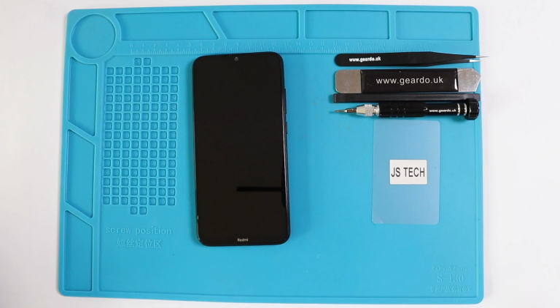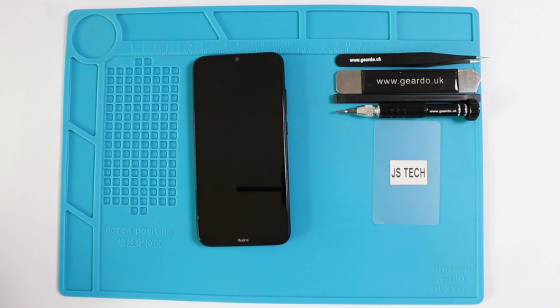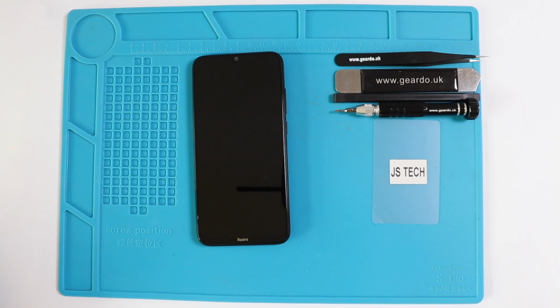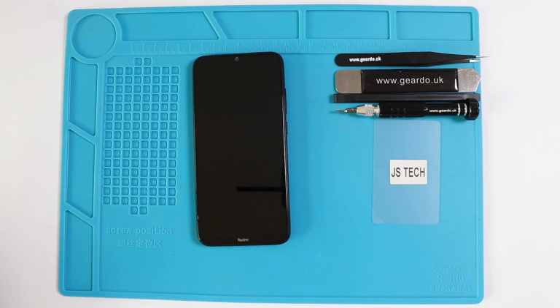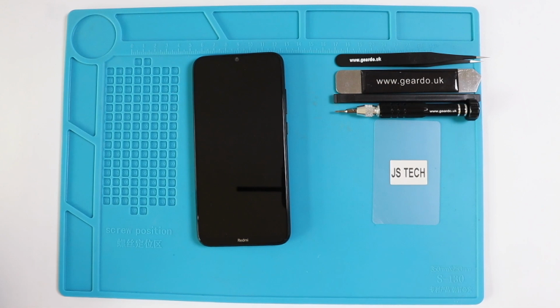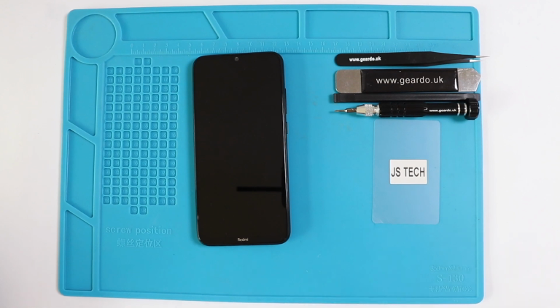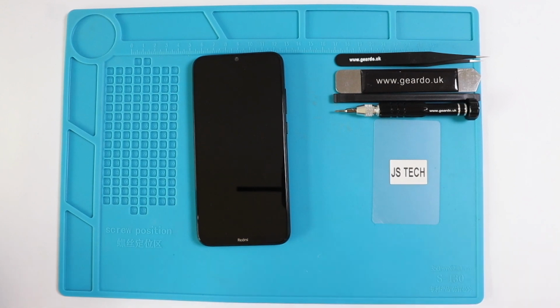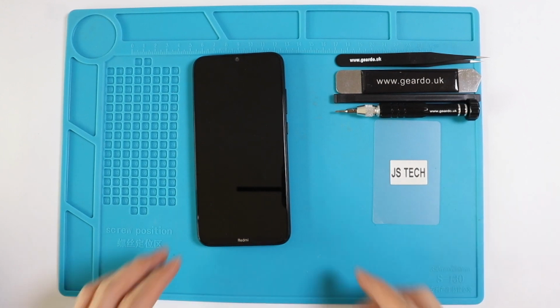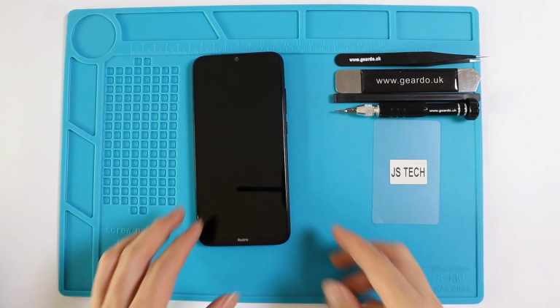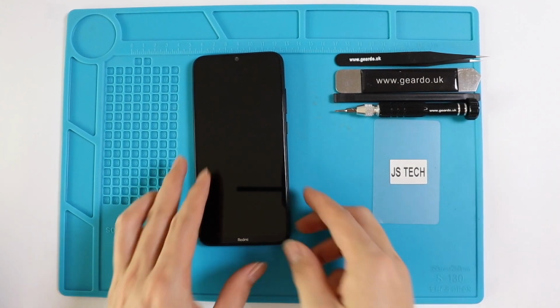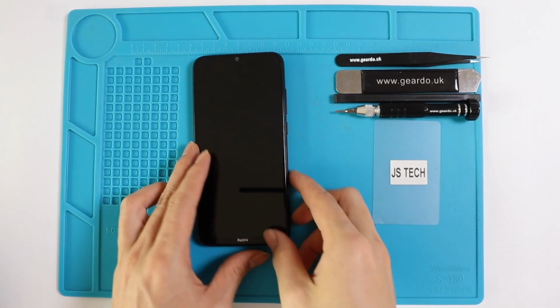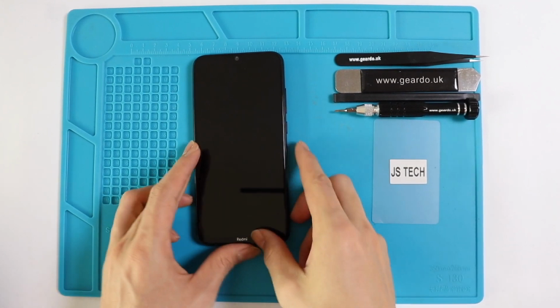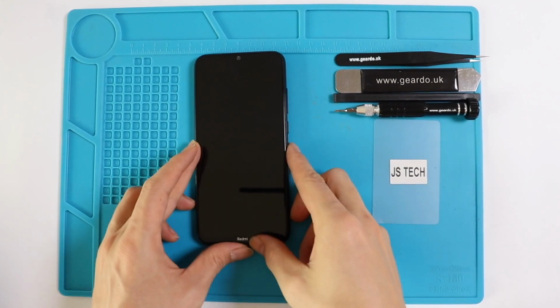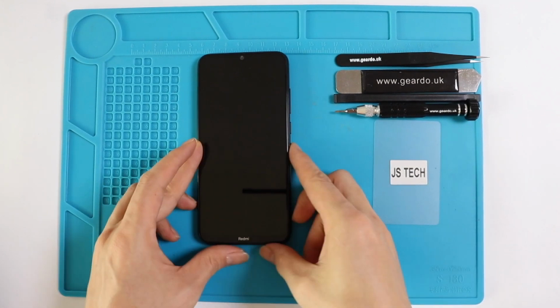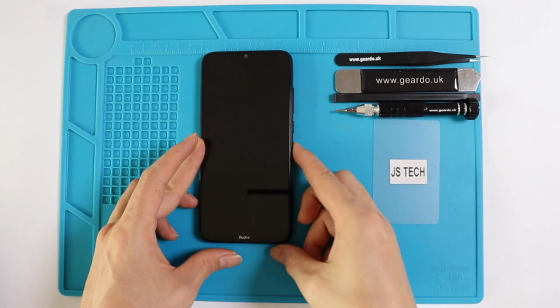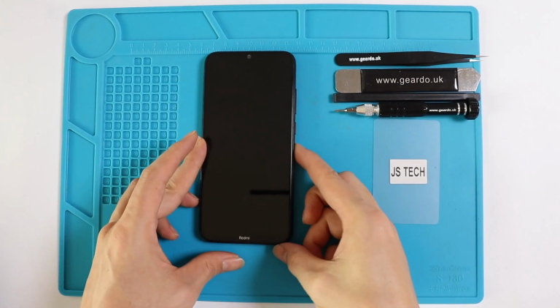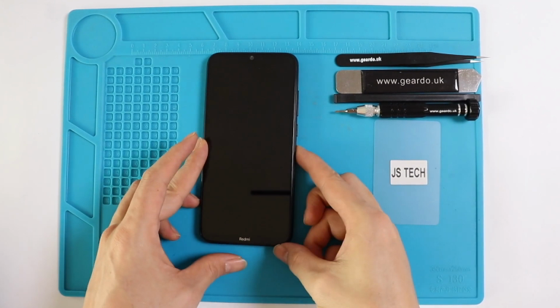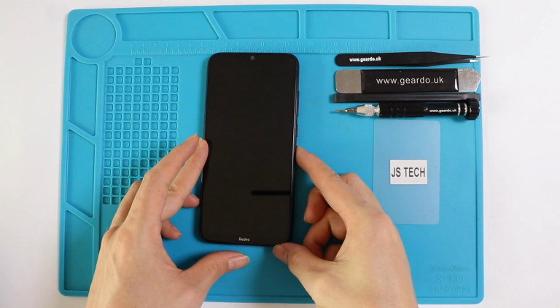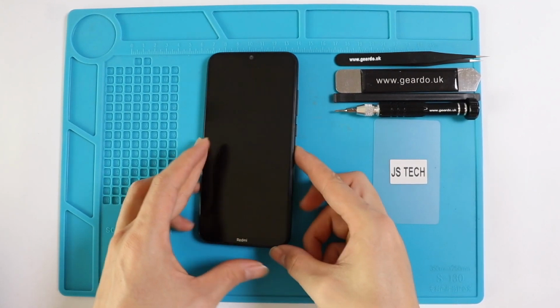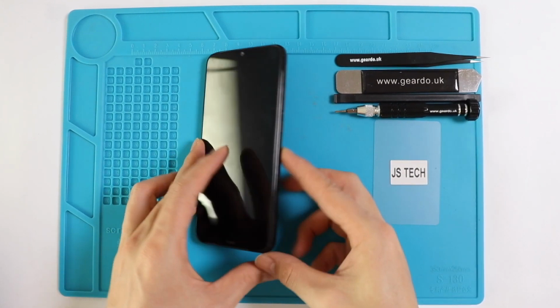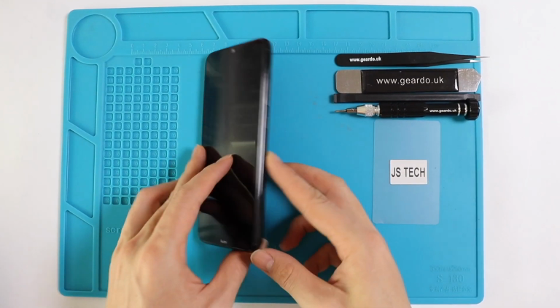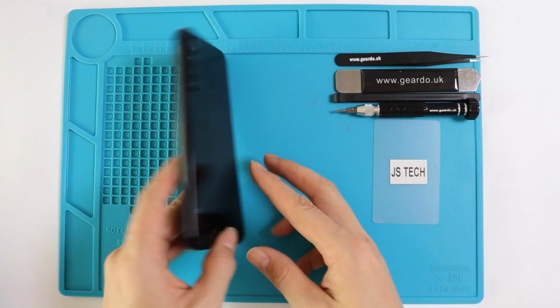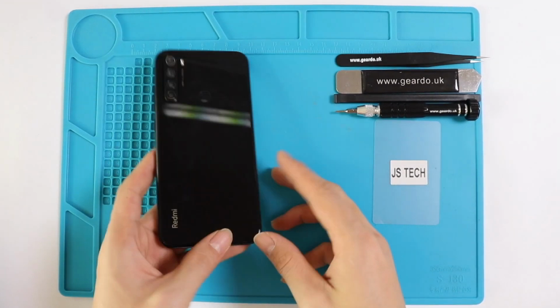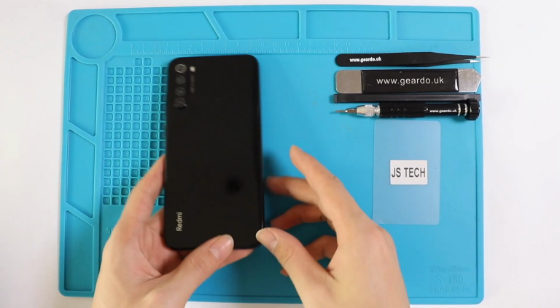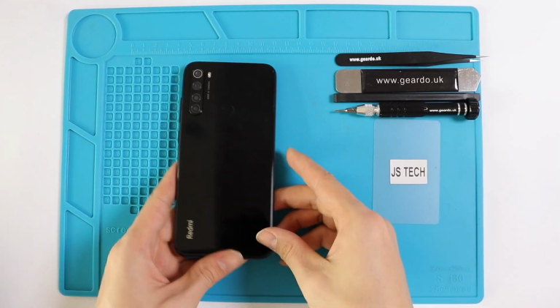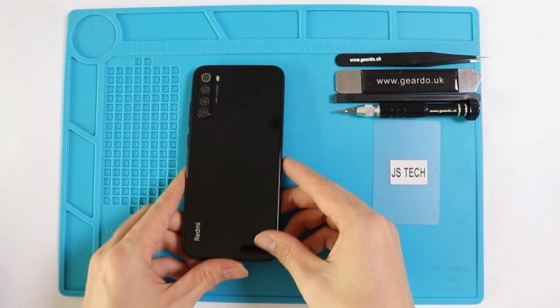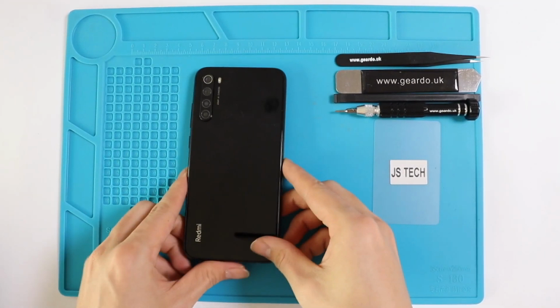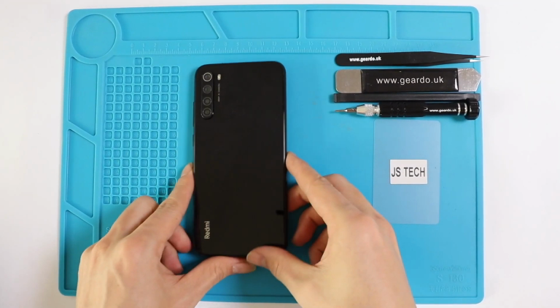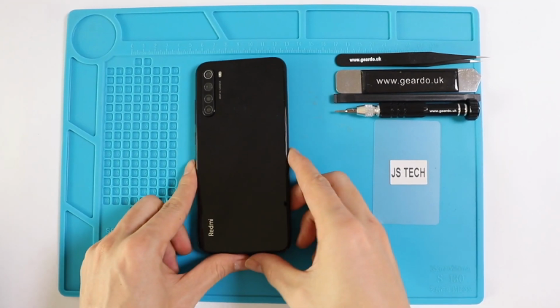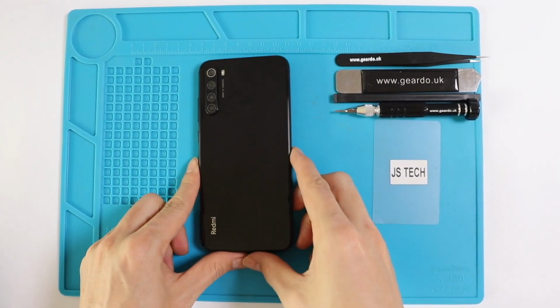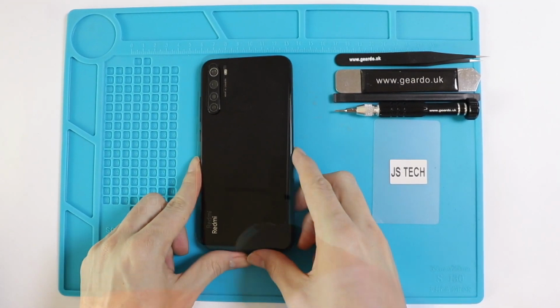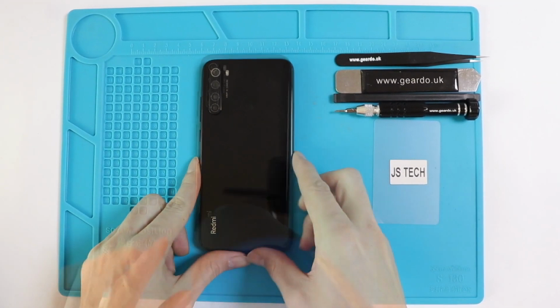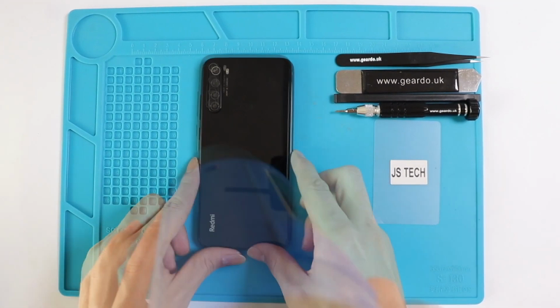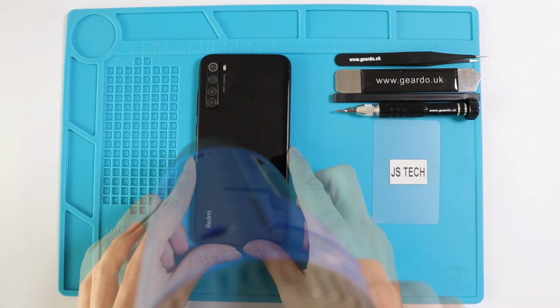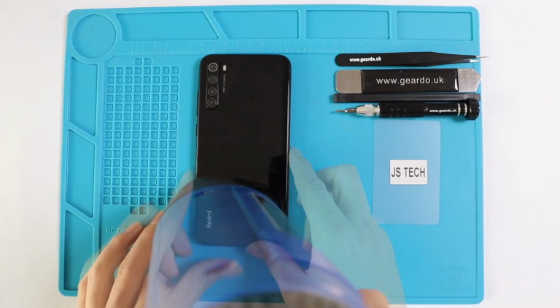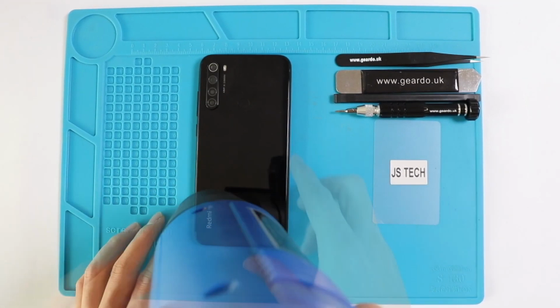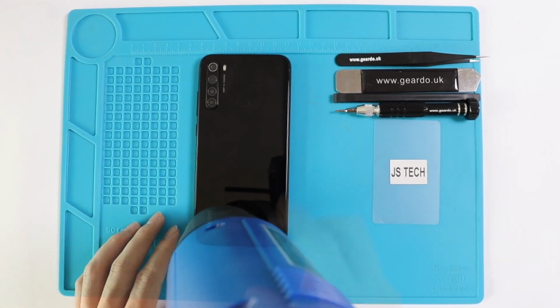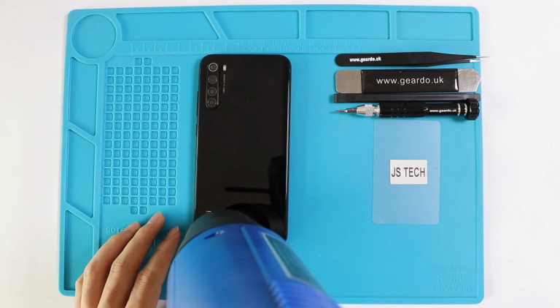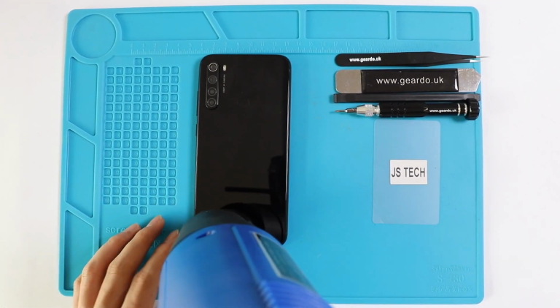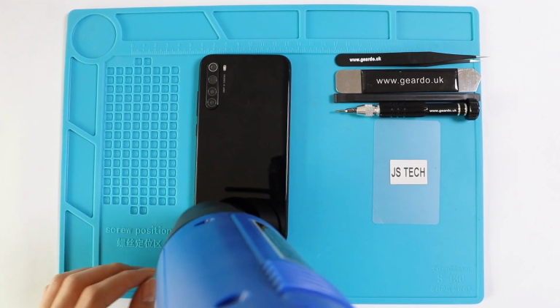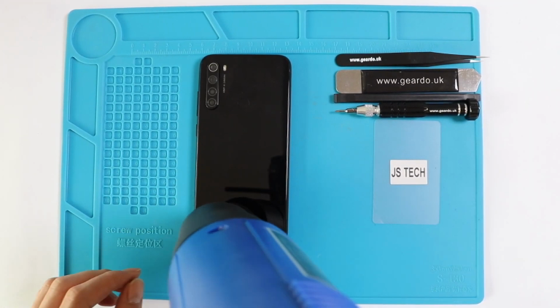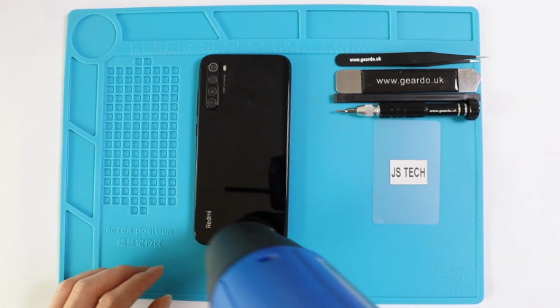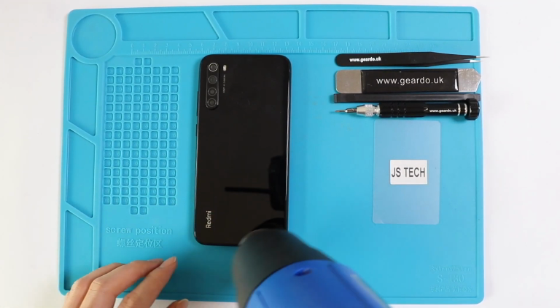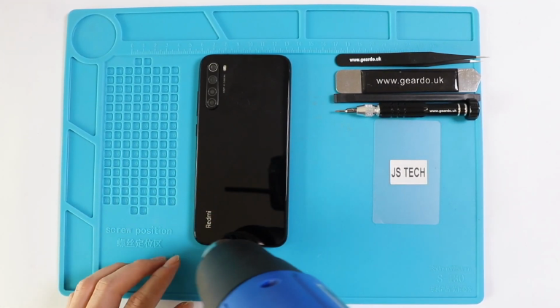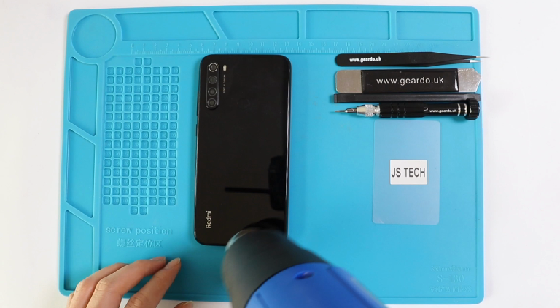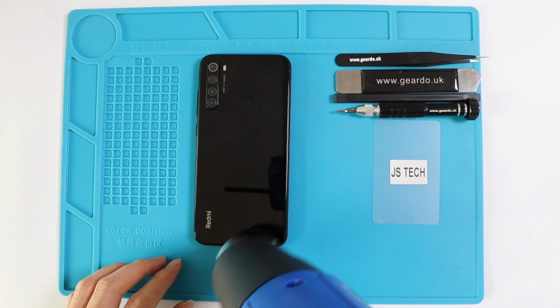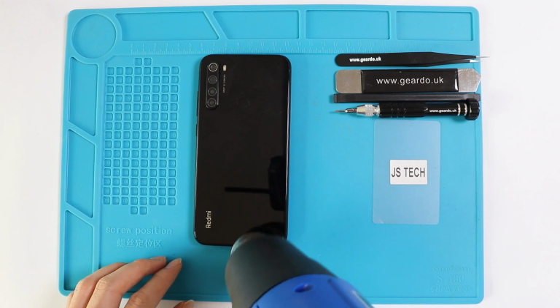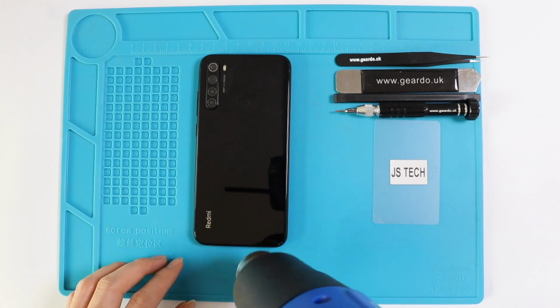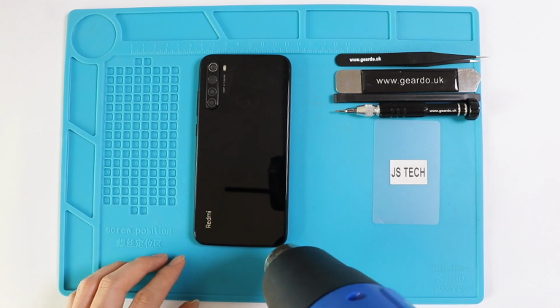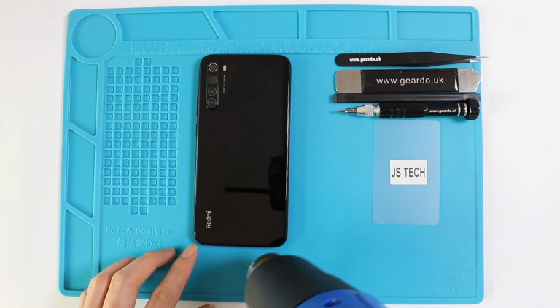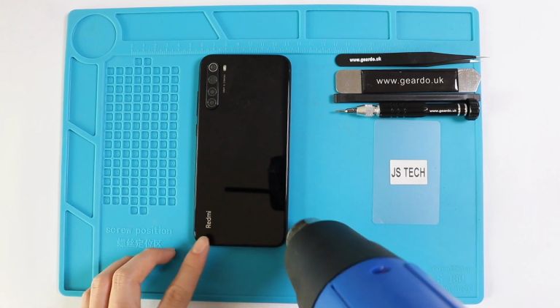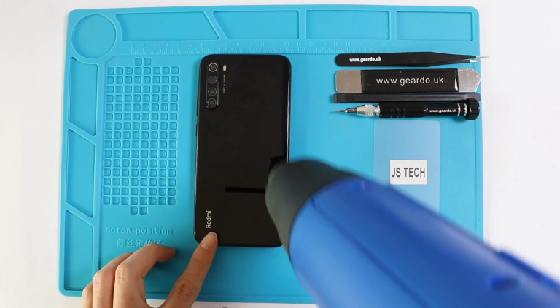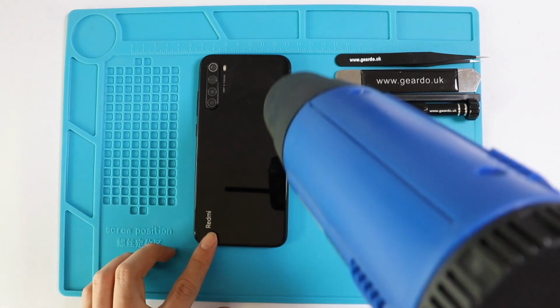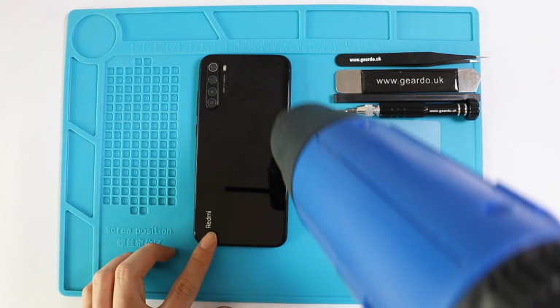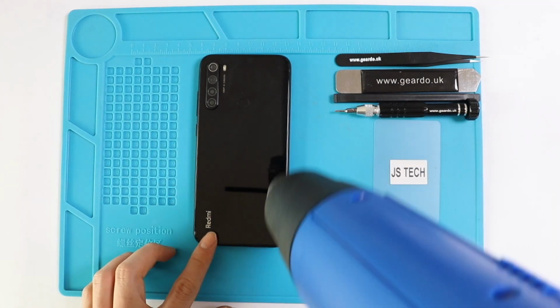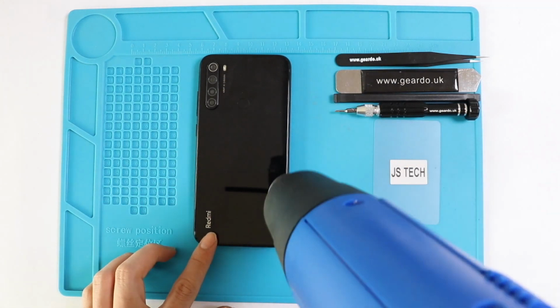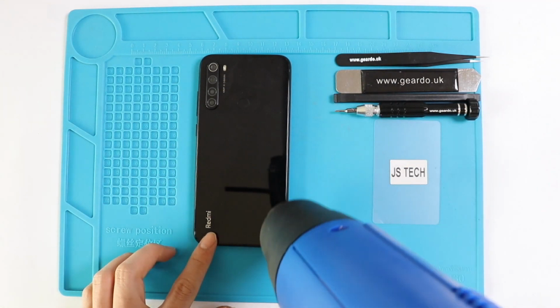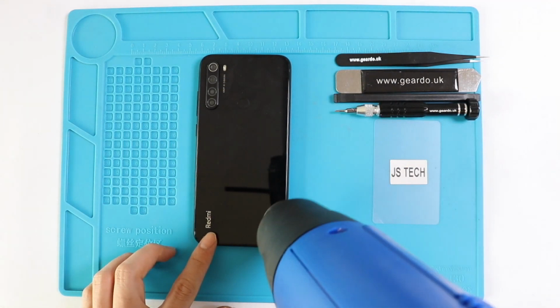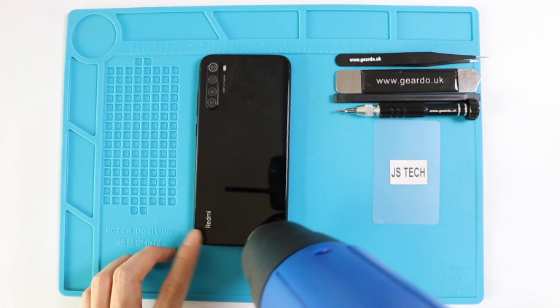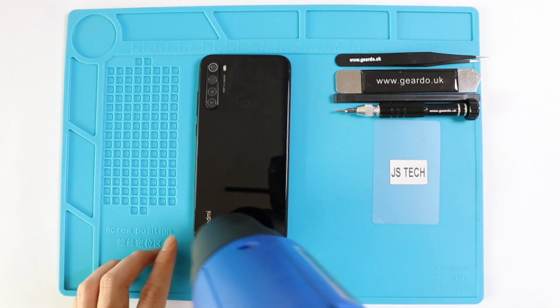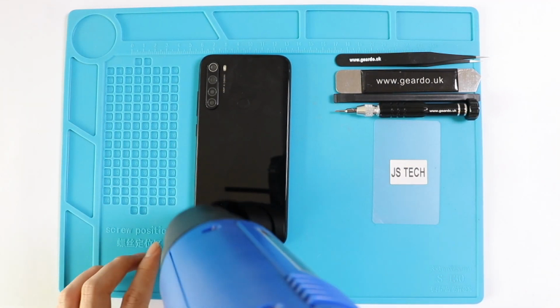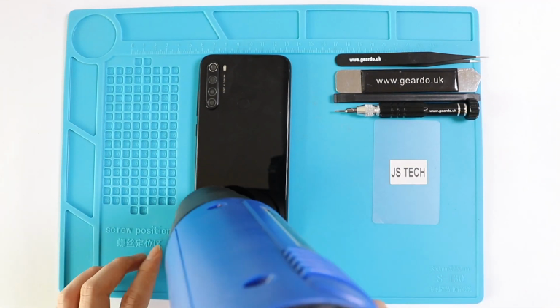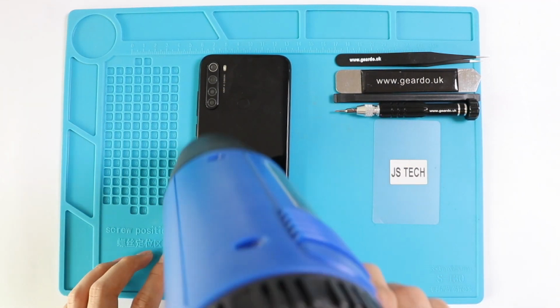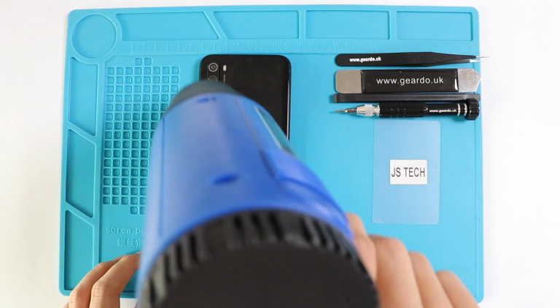Hello guys and welcome back to GEDU. In this video we bring you the Xiaomi Redmi Note 8 camera replacement.